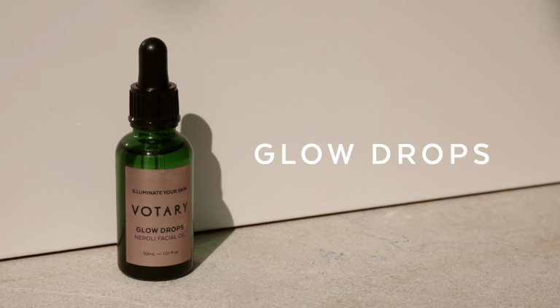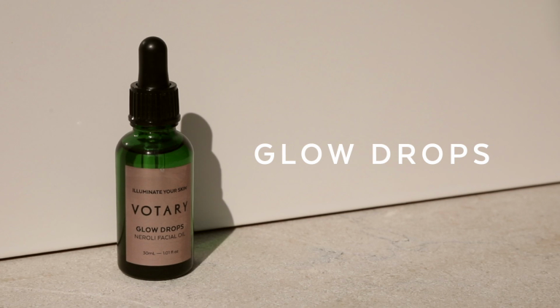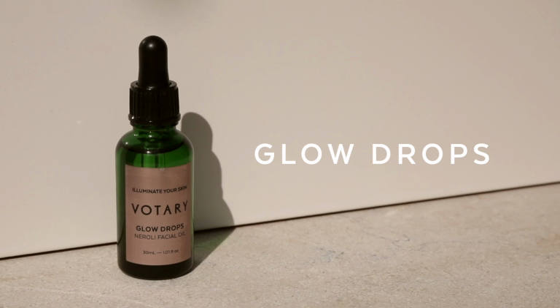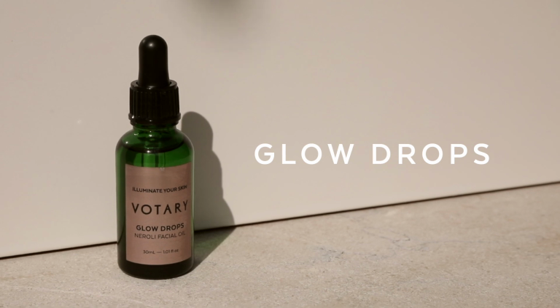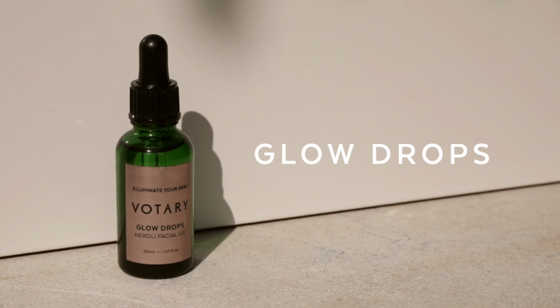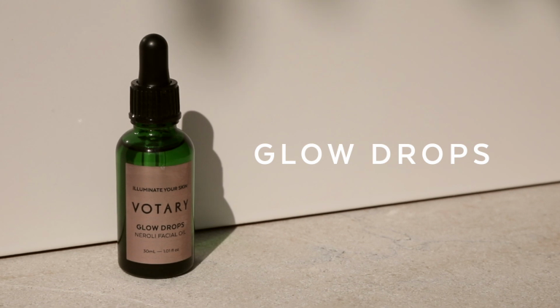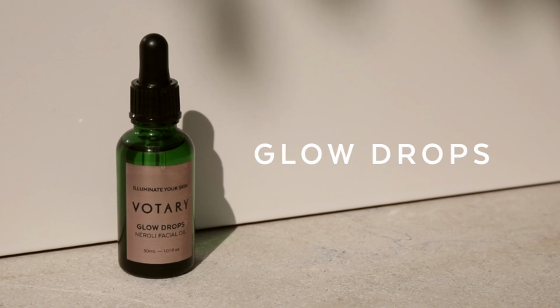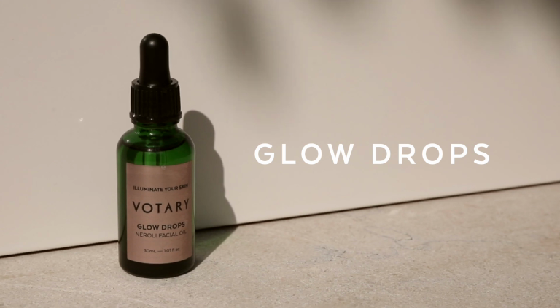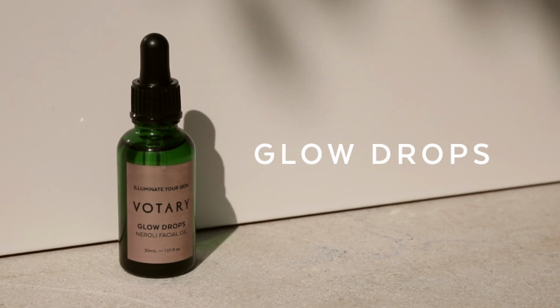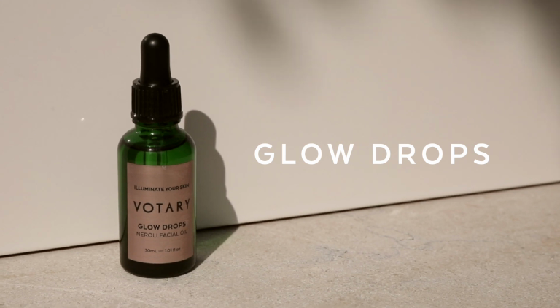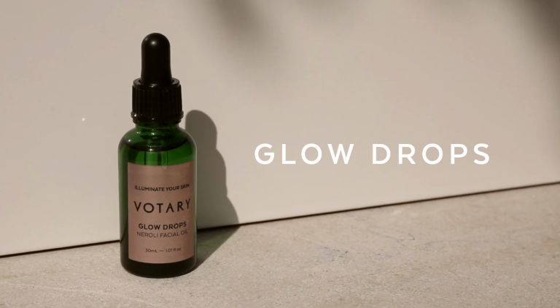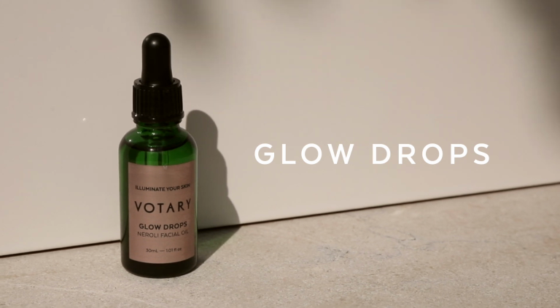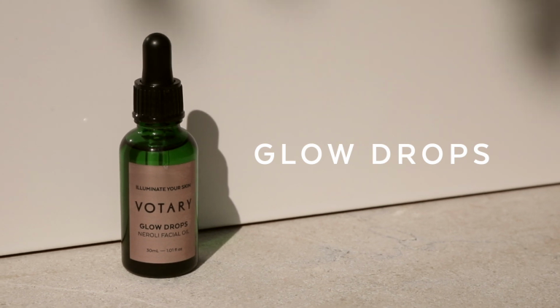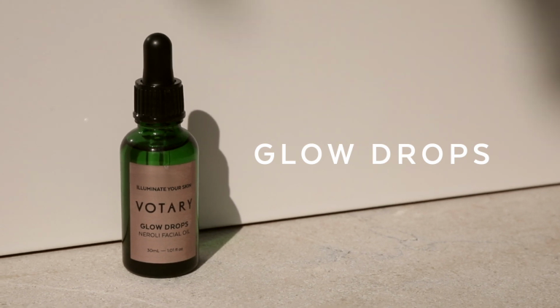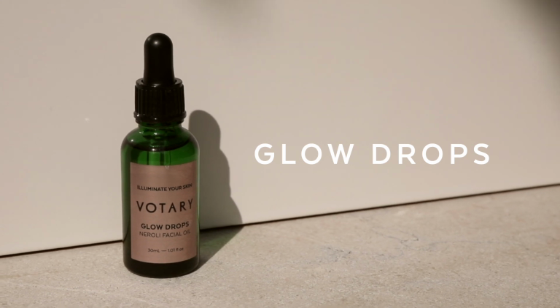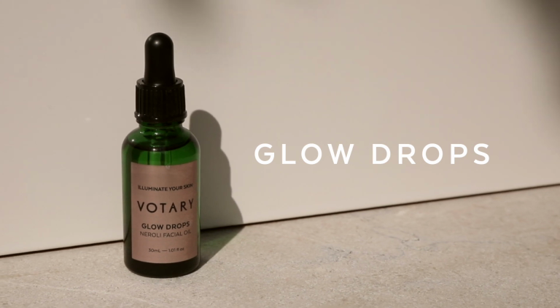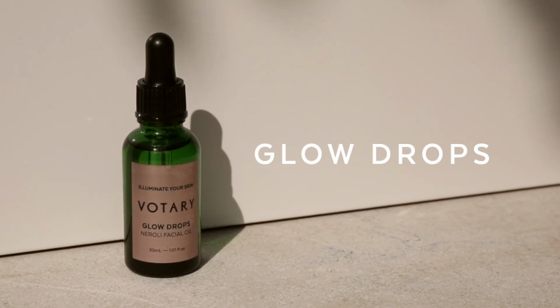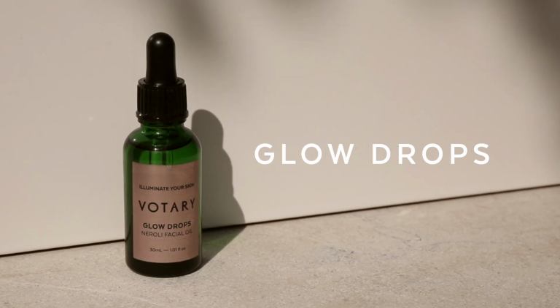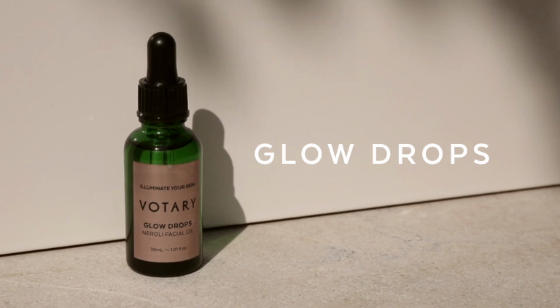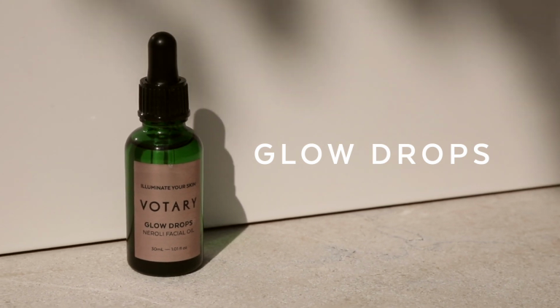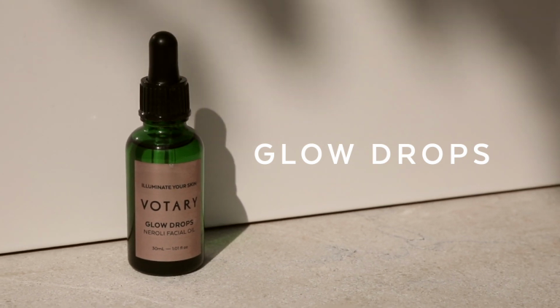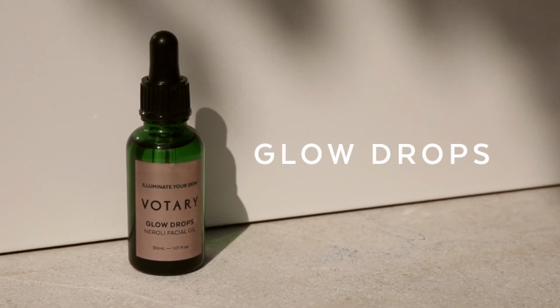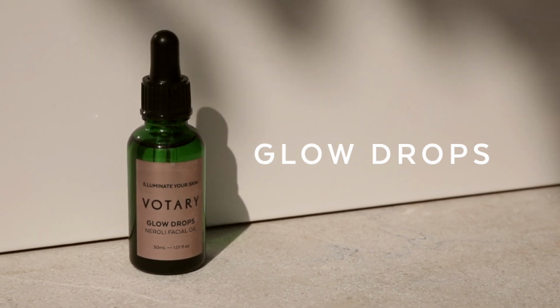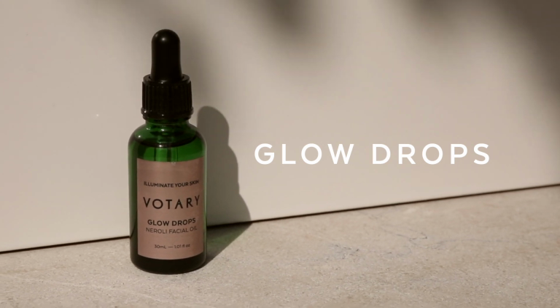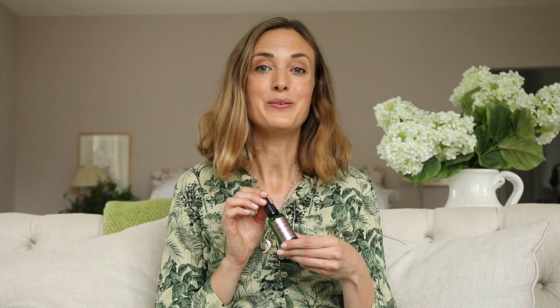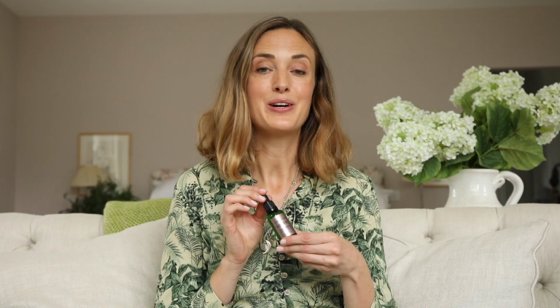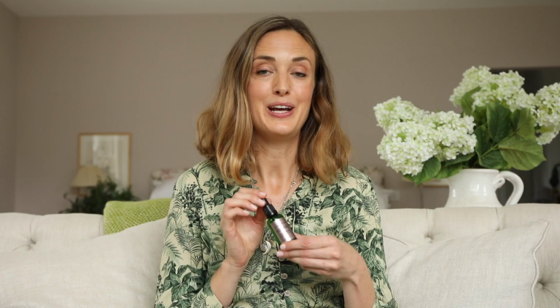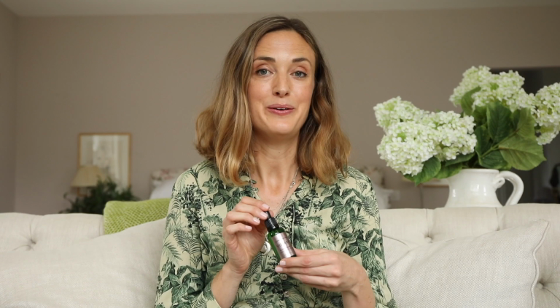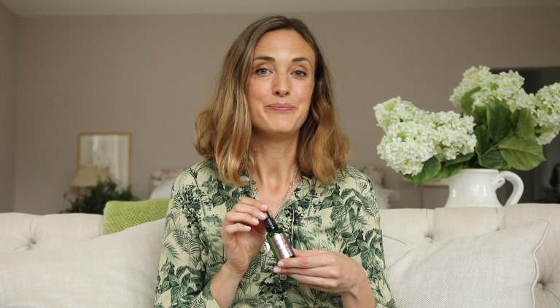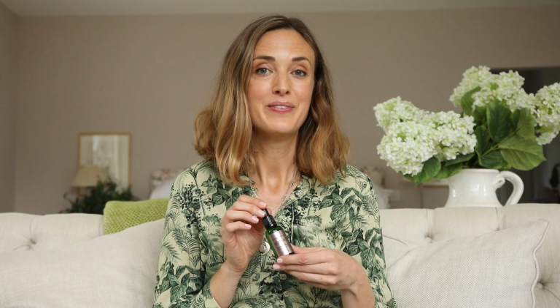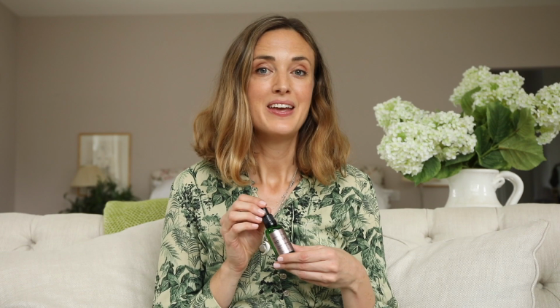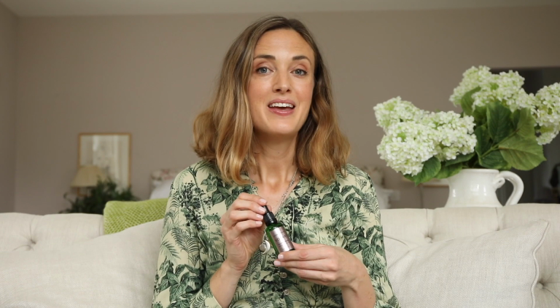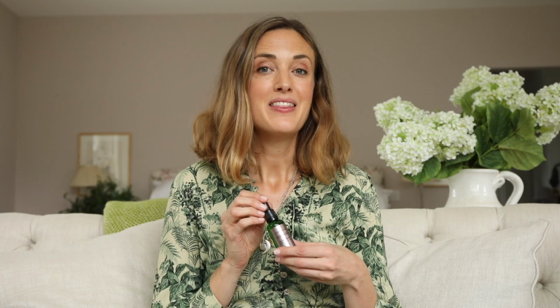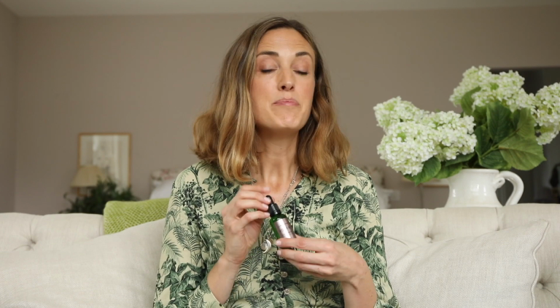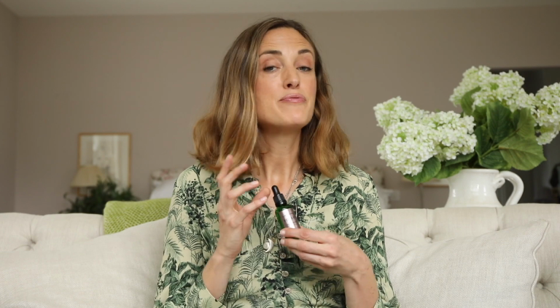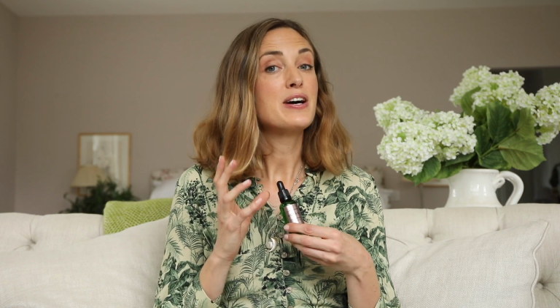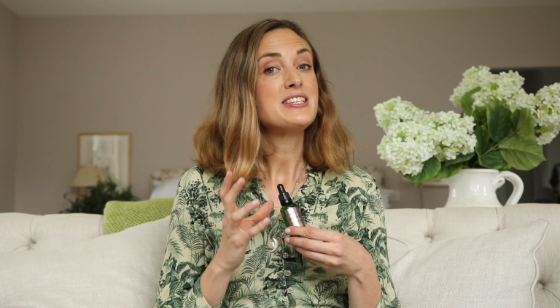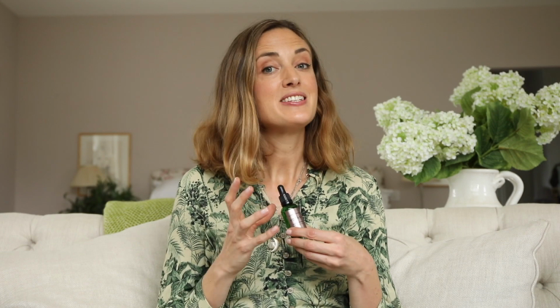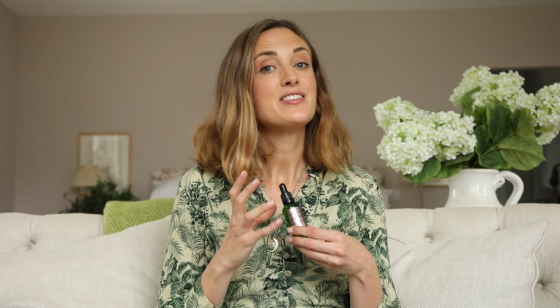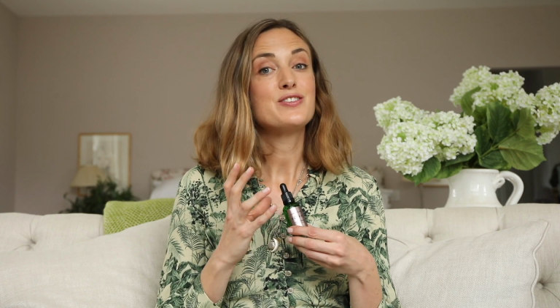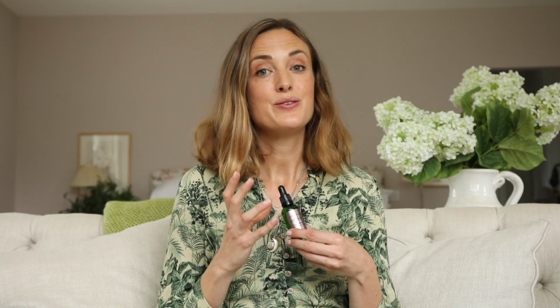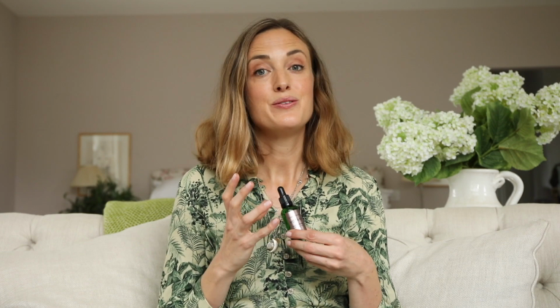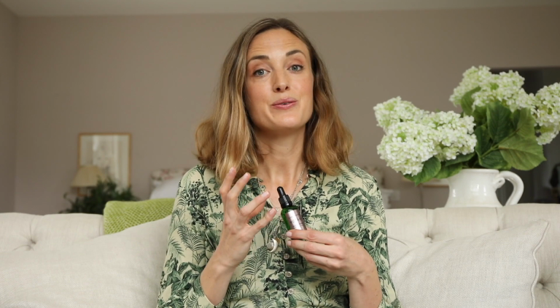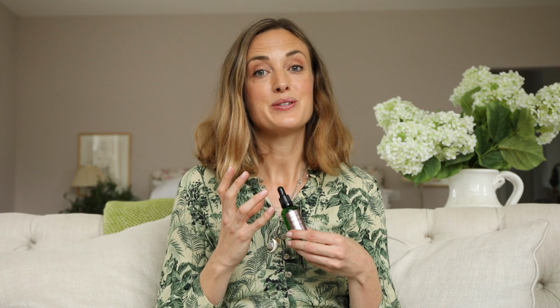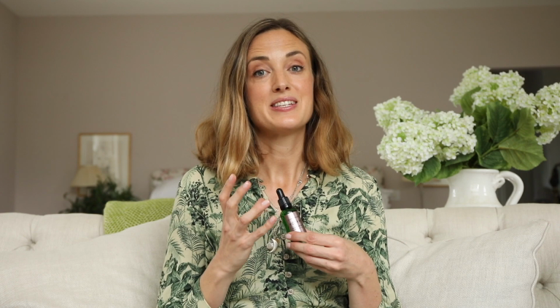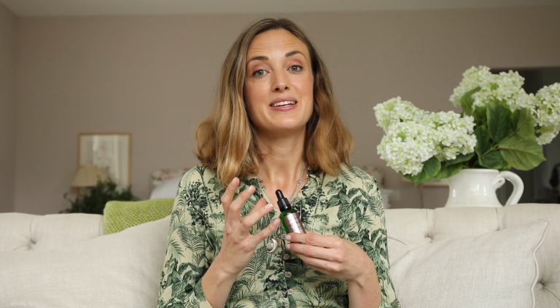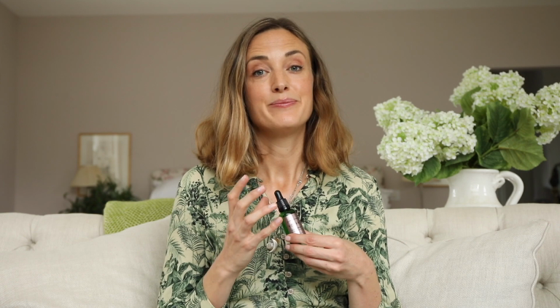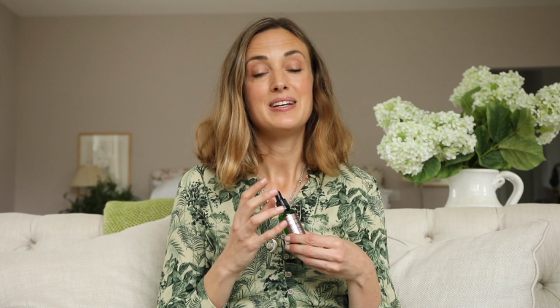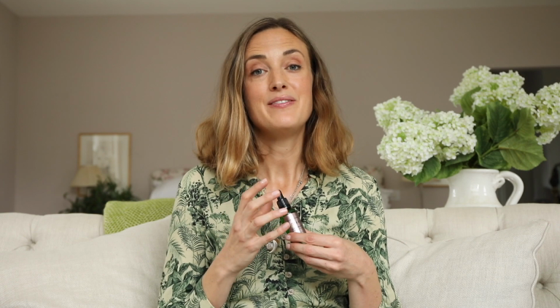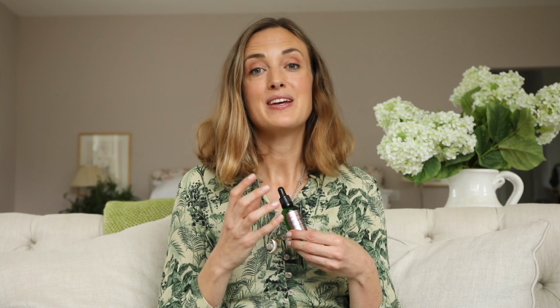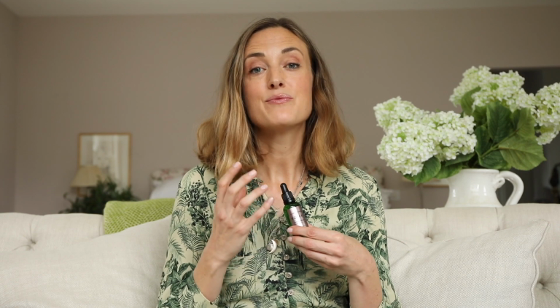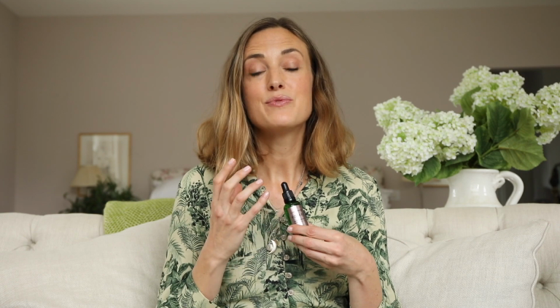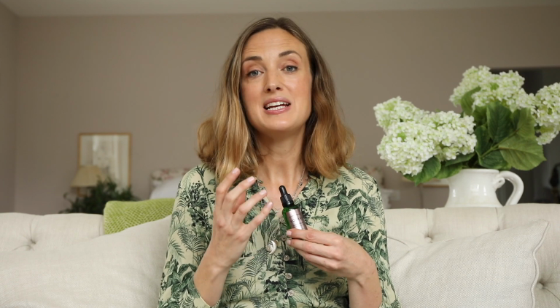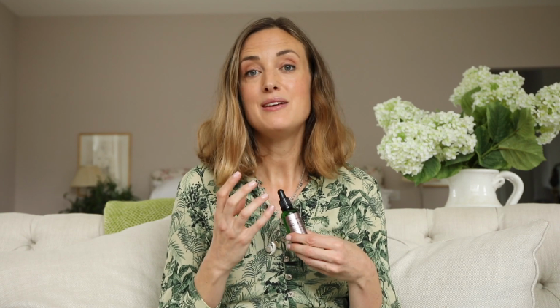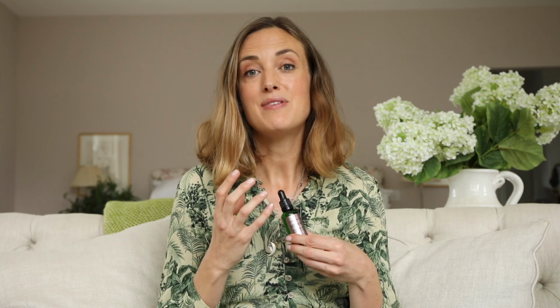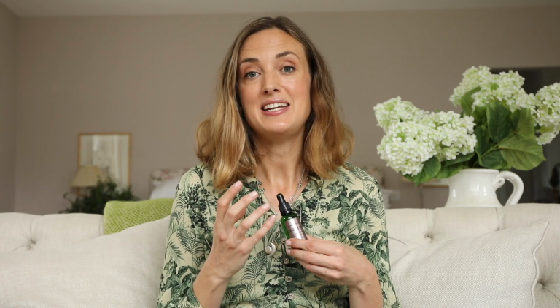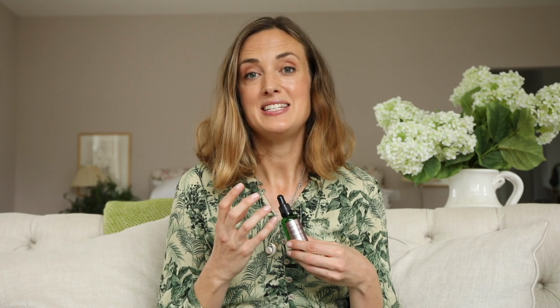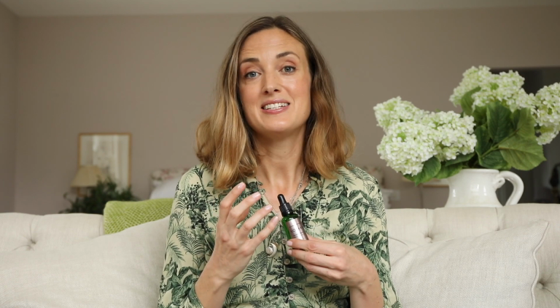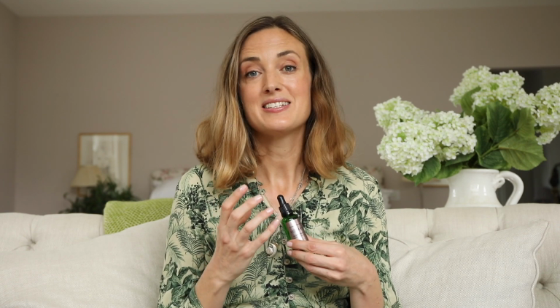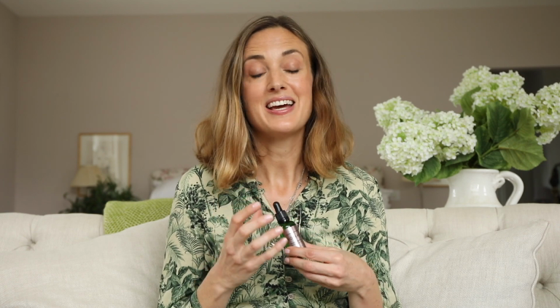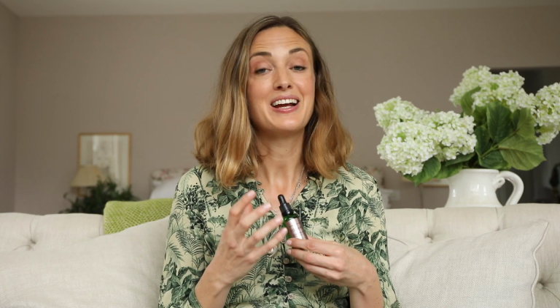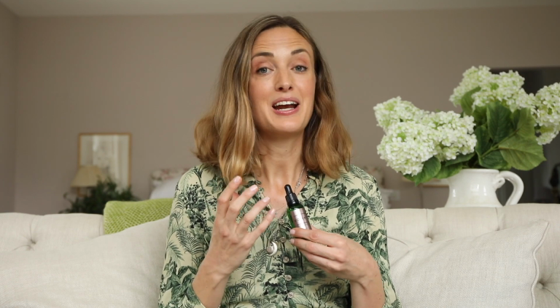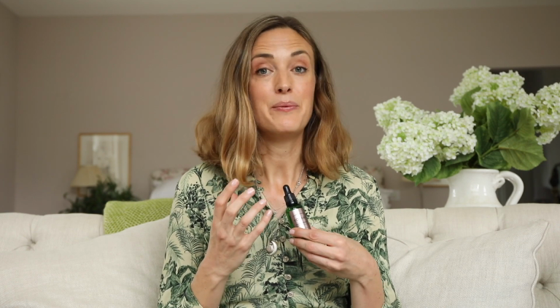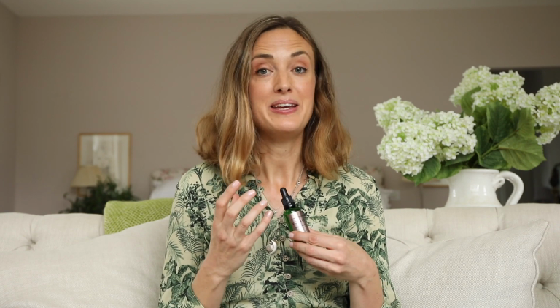Votary Glow Drops are brilliant for bringing back your glow. They brighten and soothe your skin, leaving it really radiant and glowy.